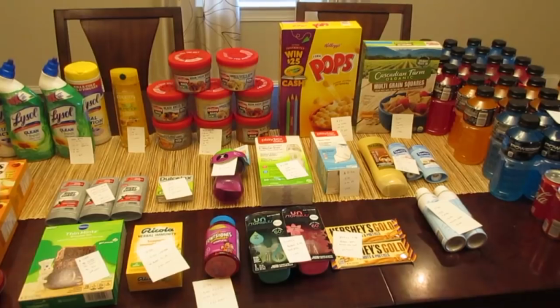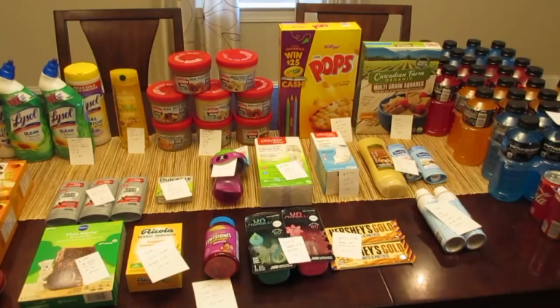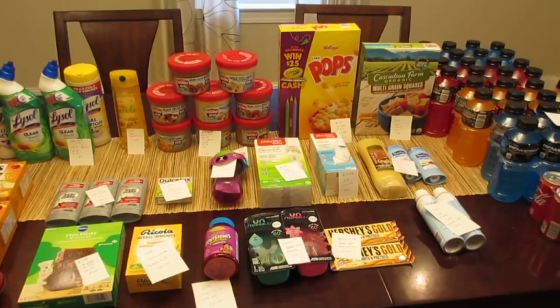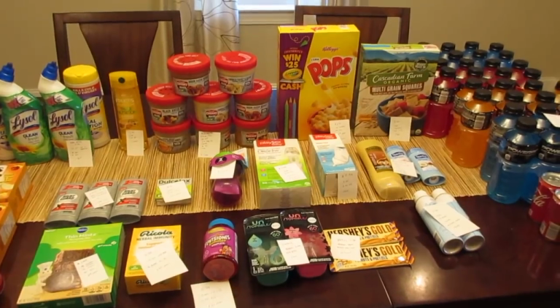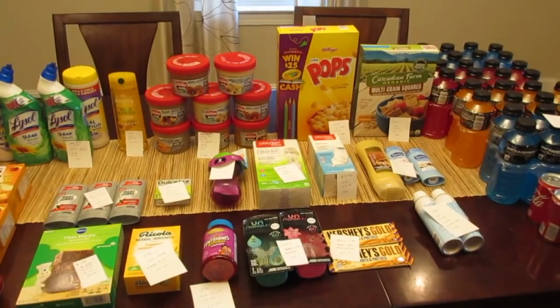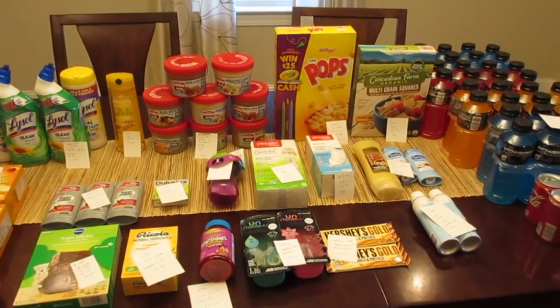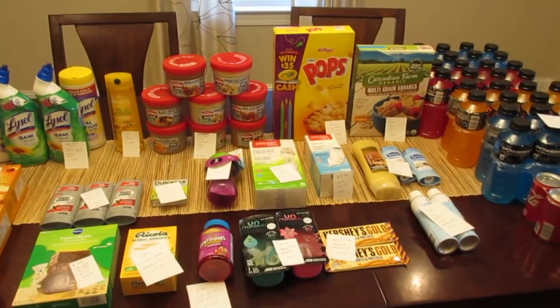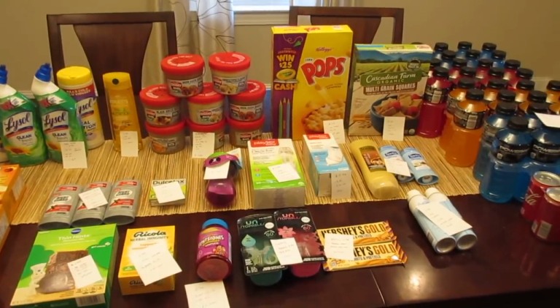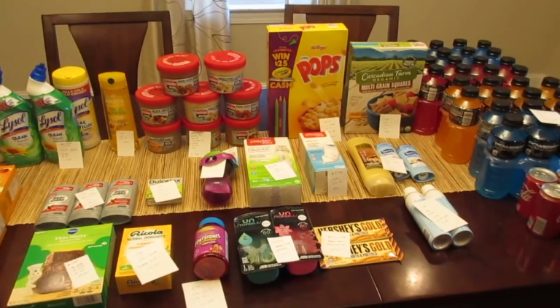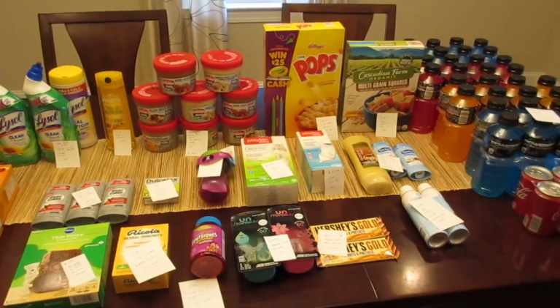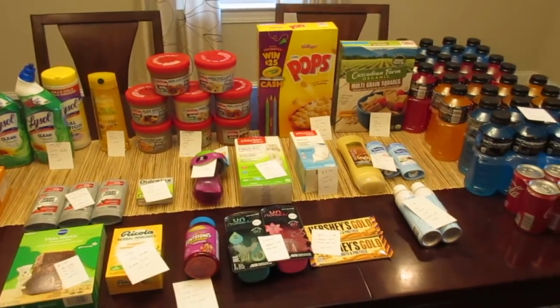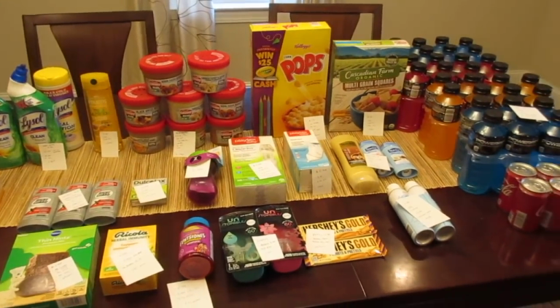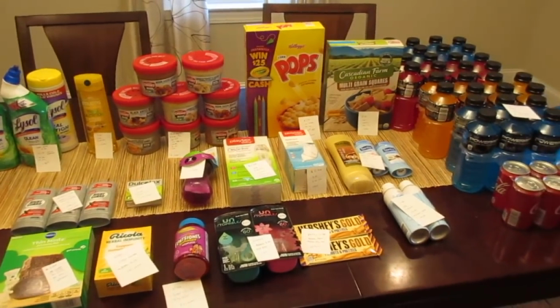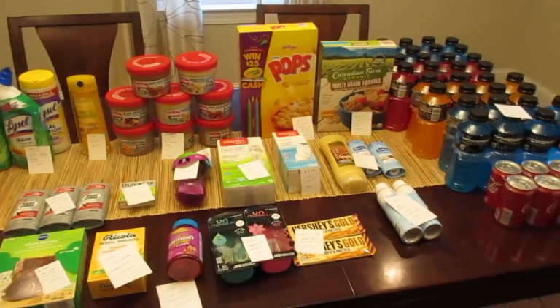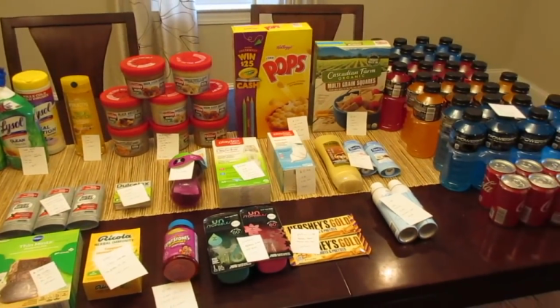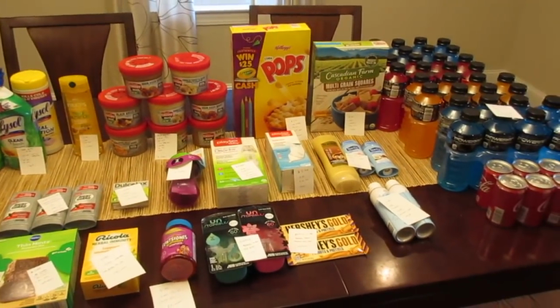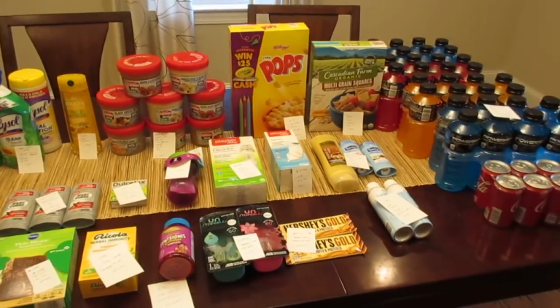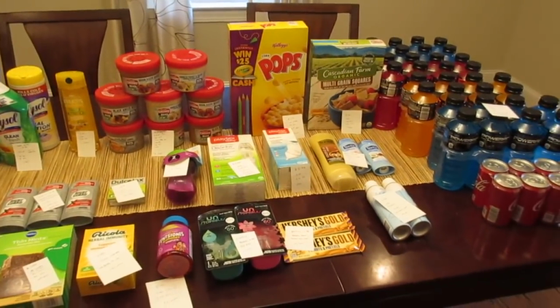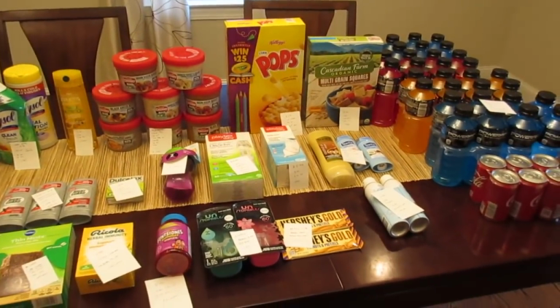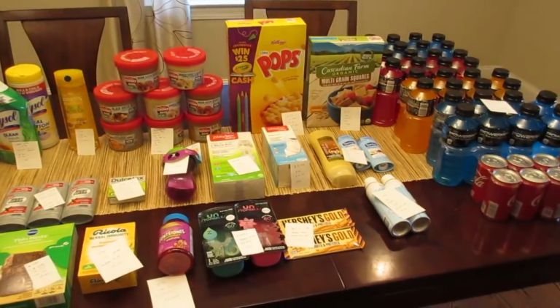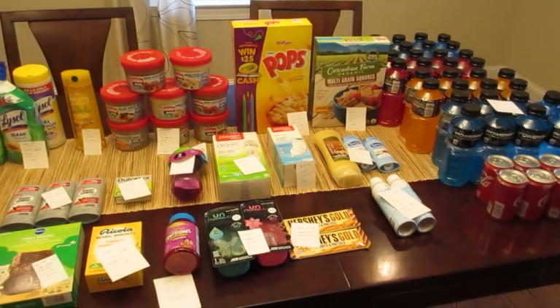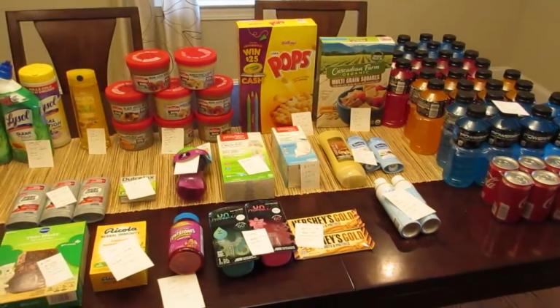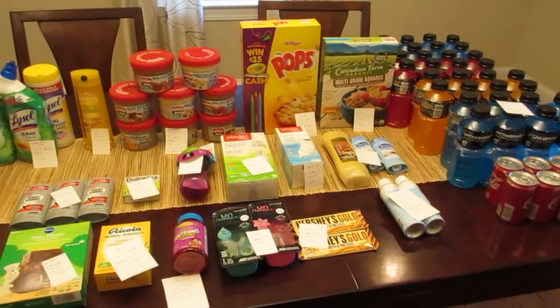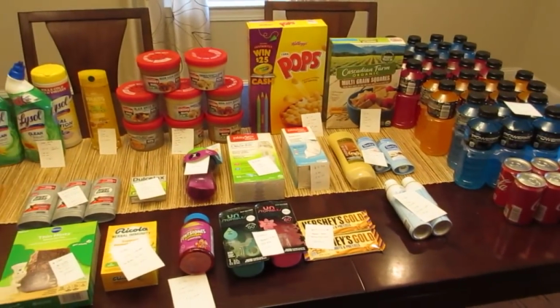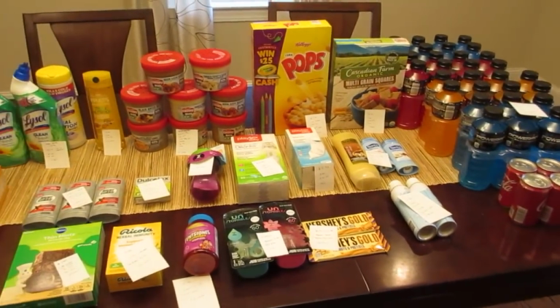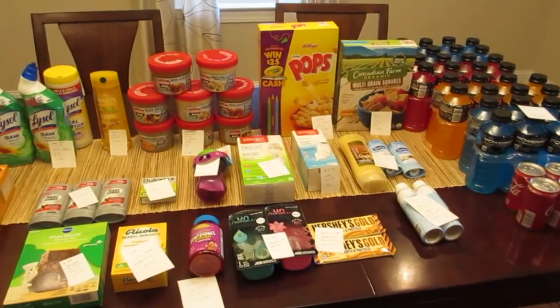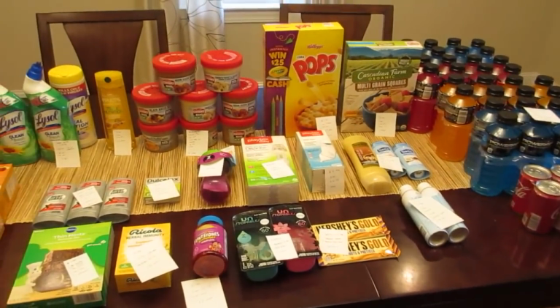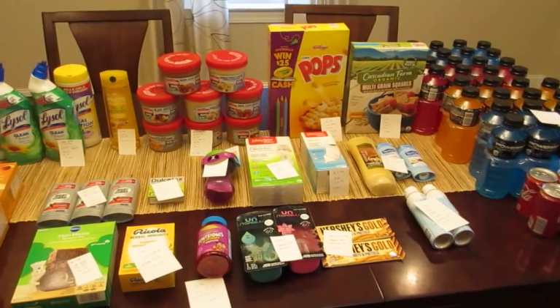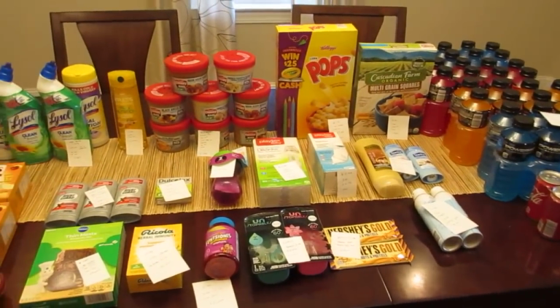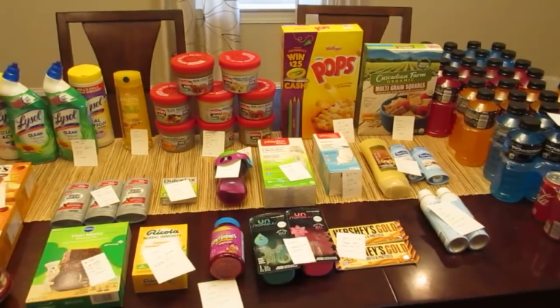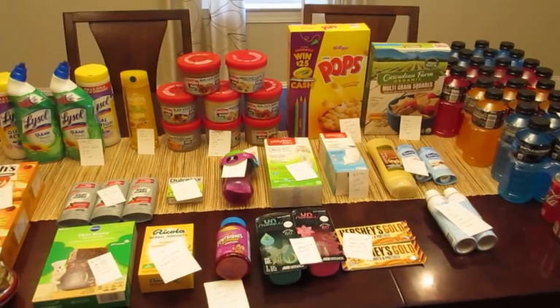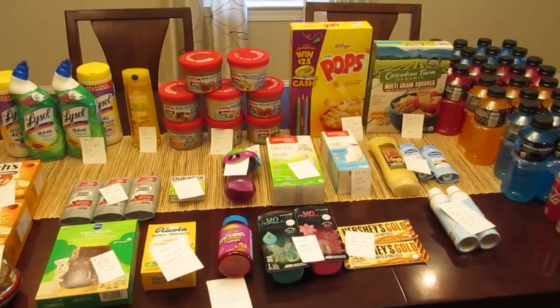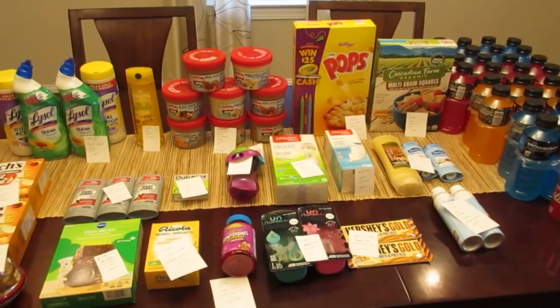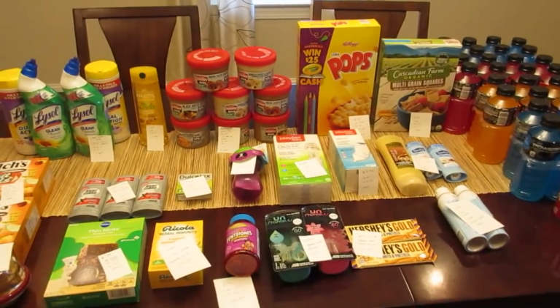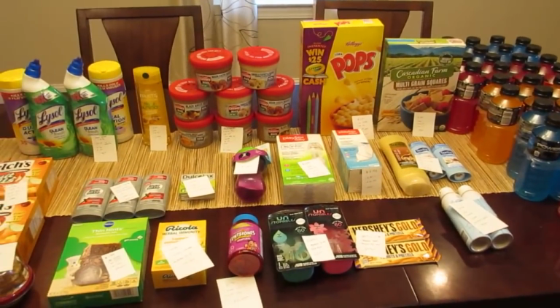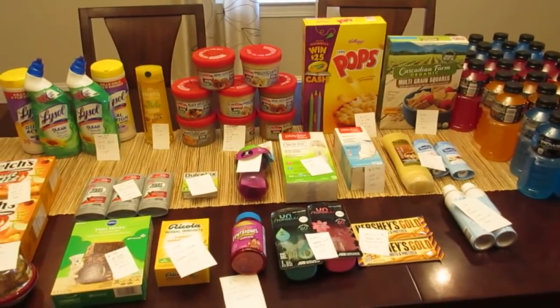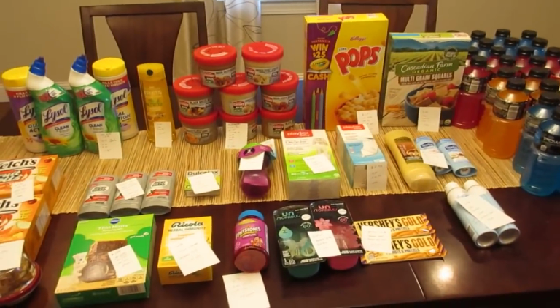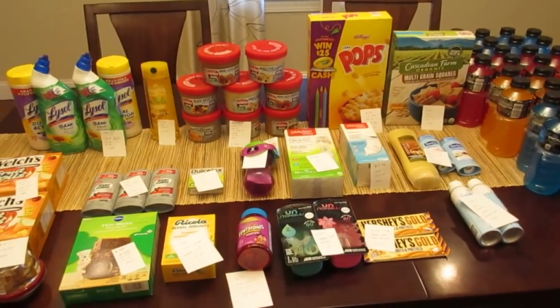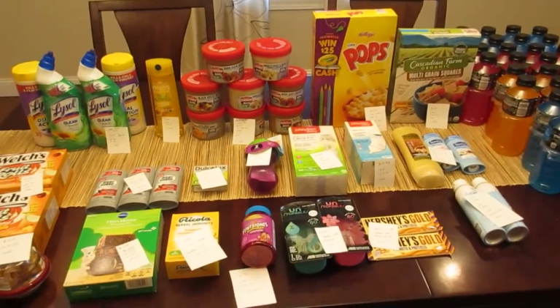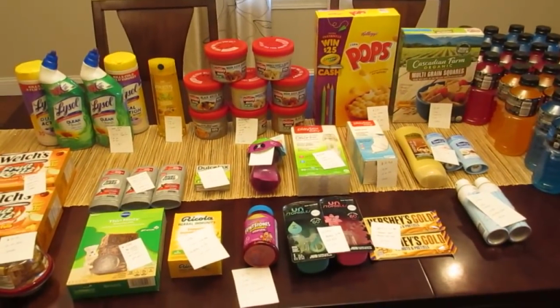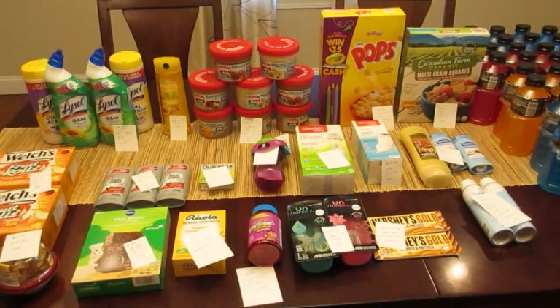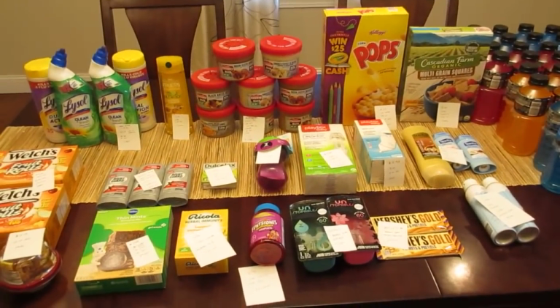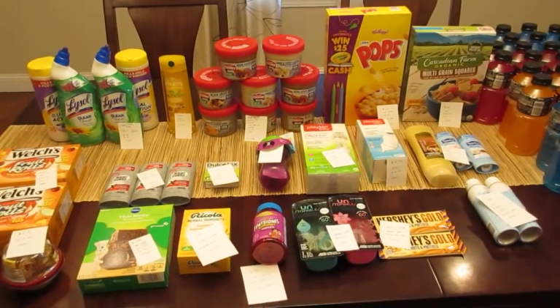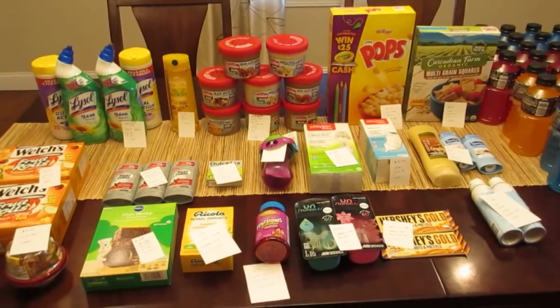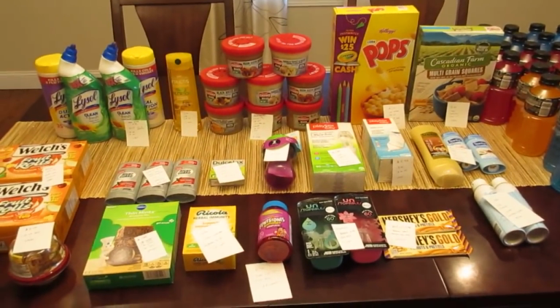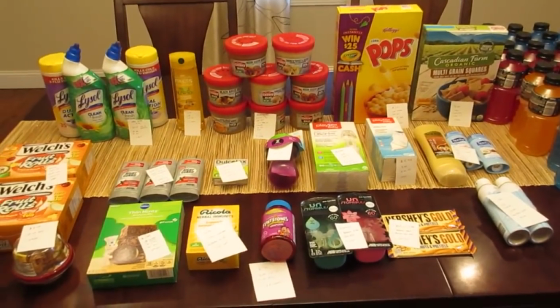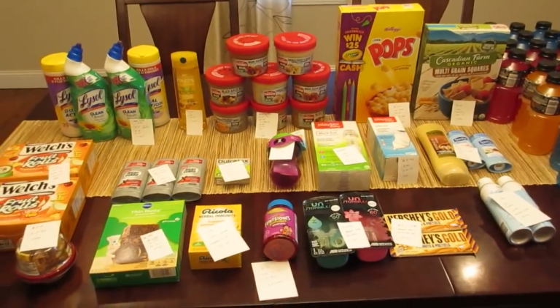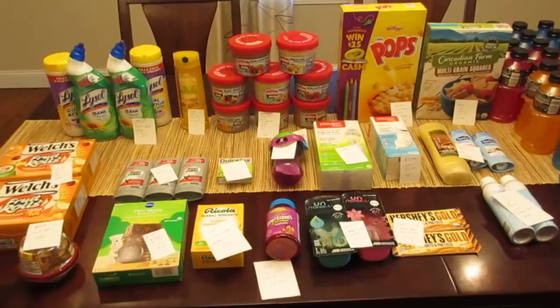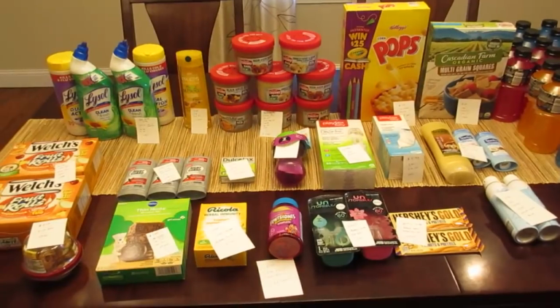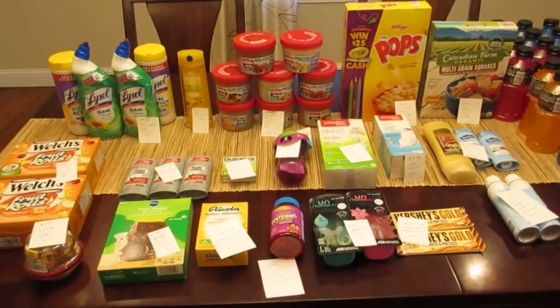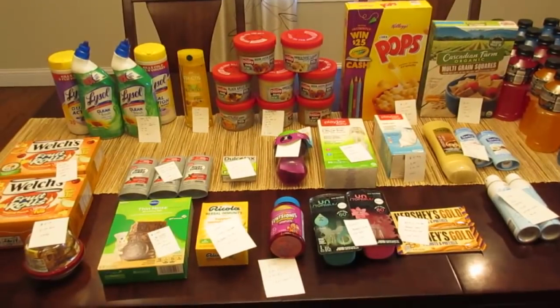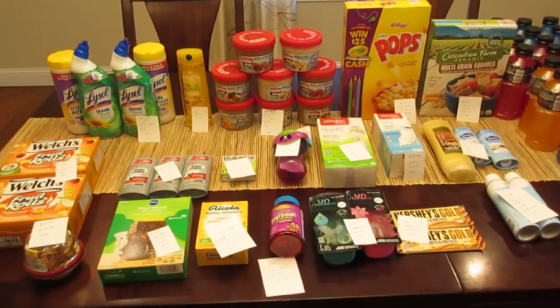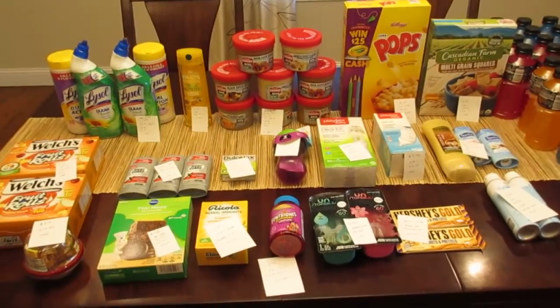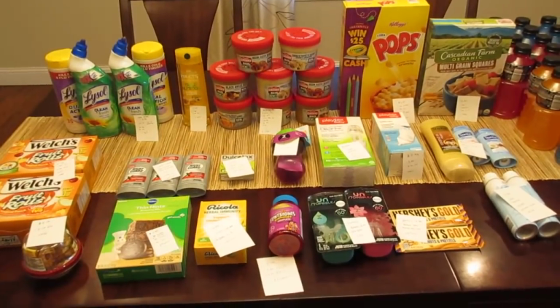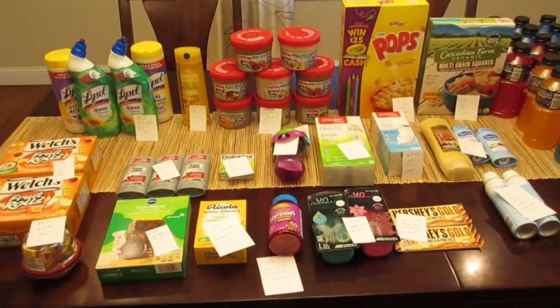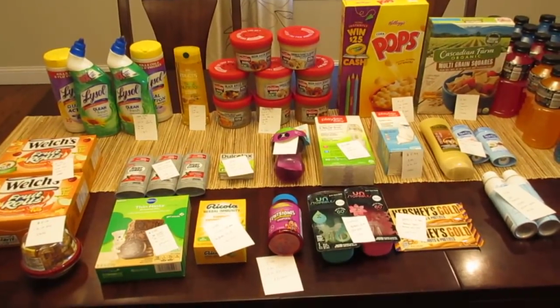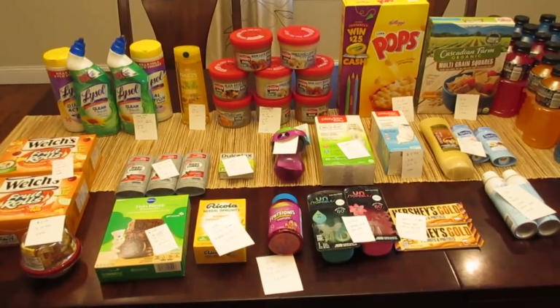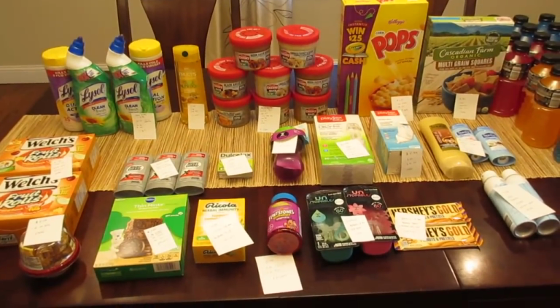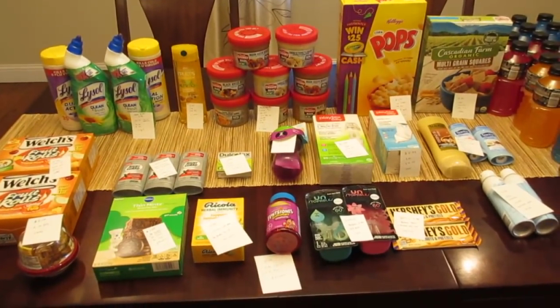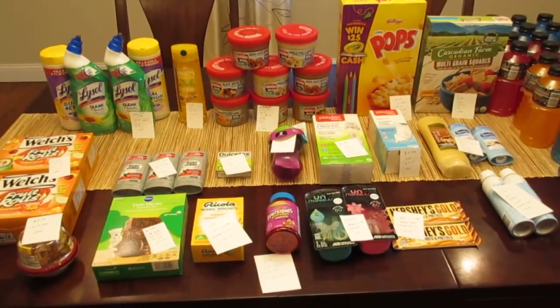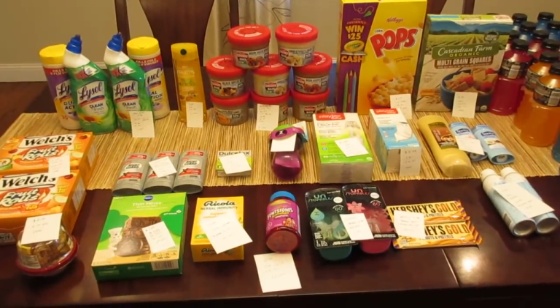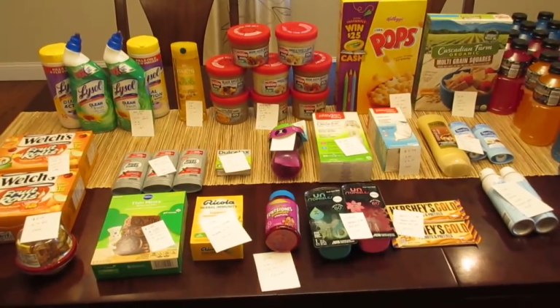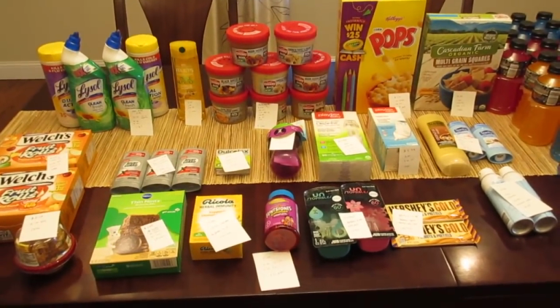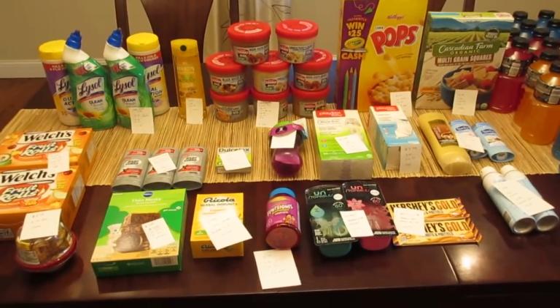Hey, welcome back. It's Lisa and I have the Stop and Shop deals for the week of January 26th.